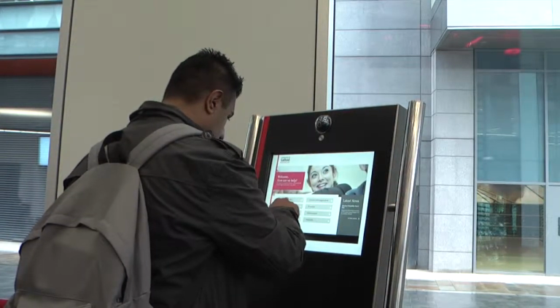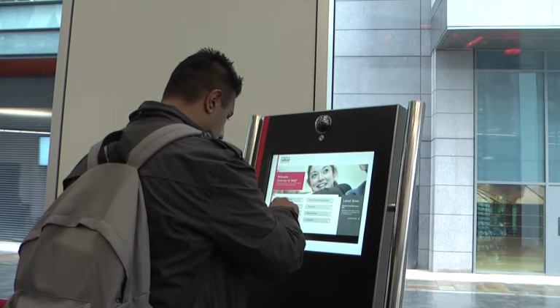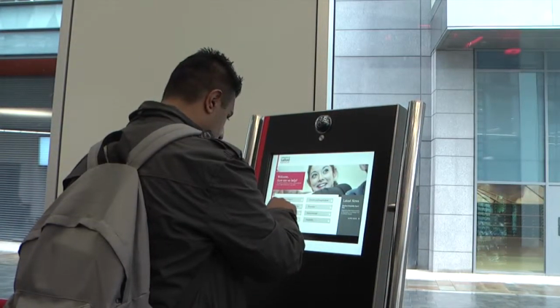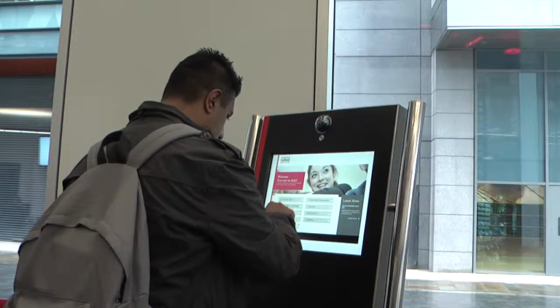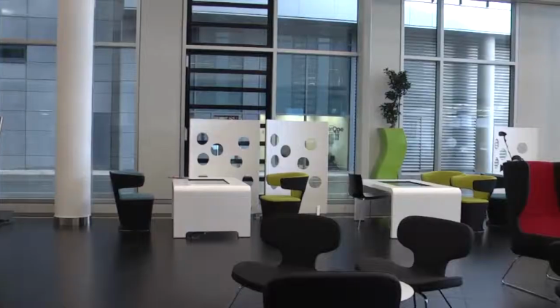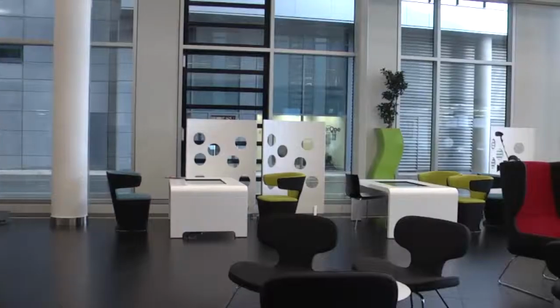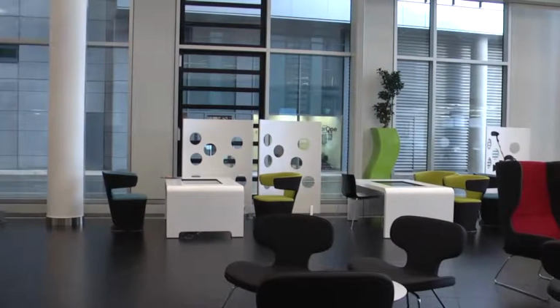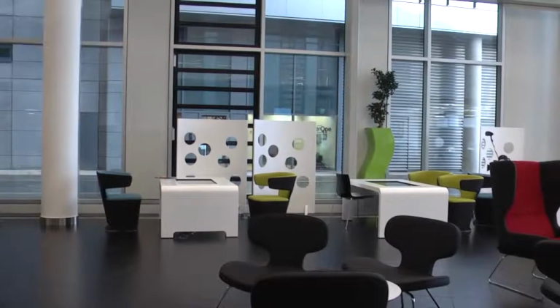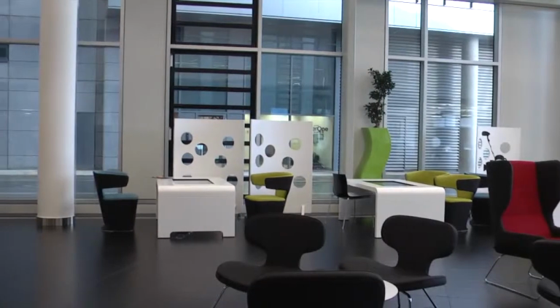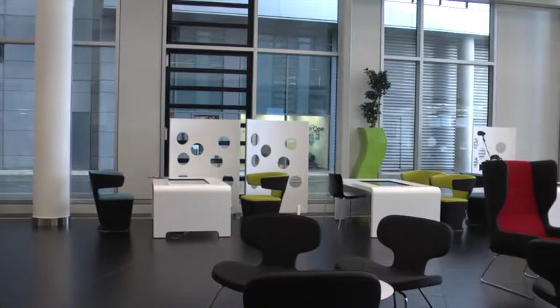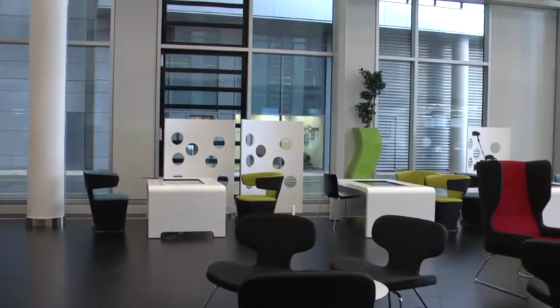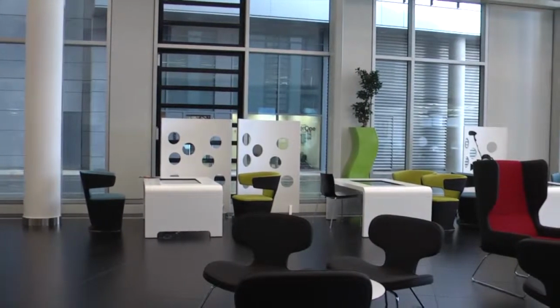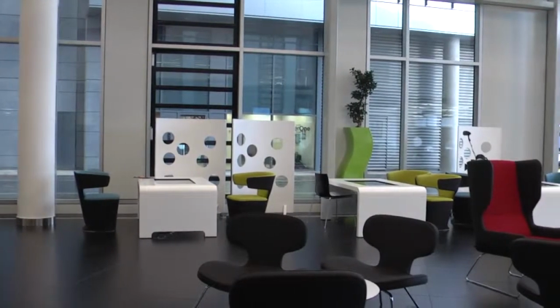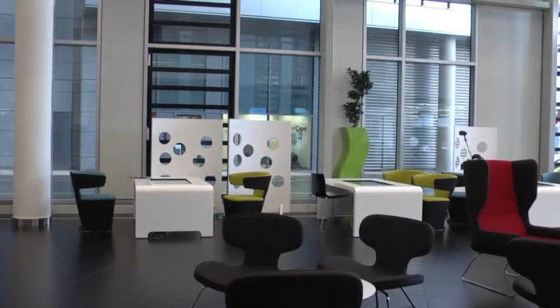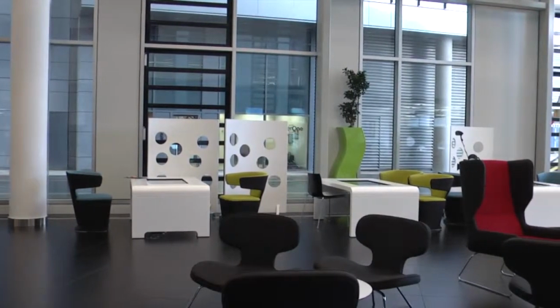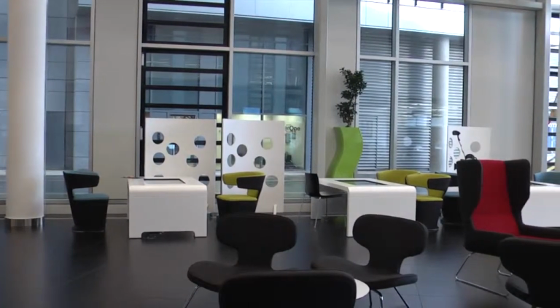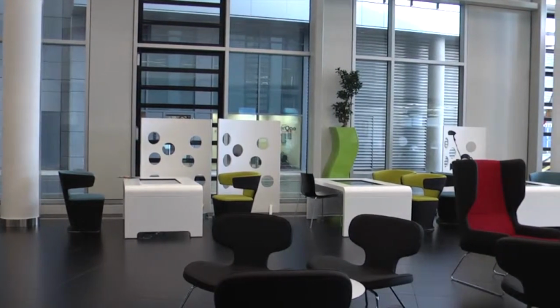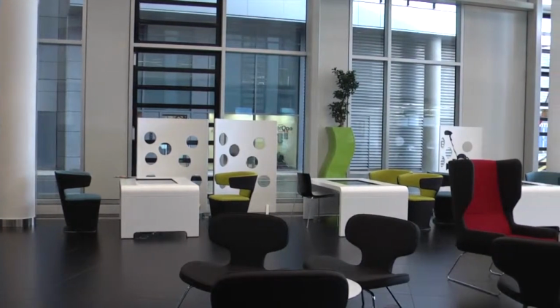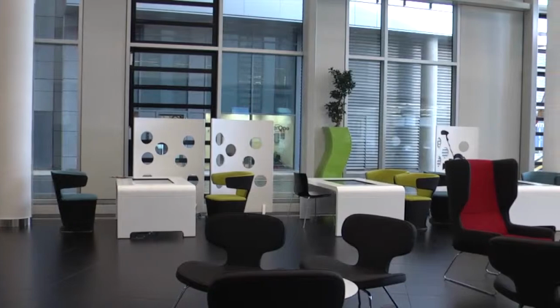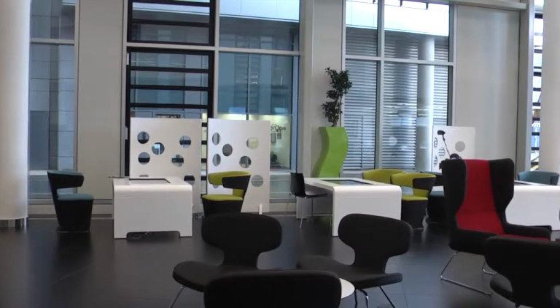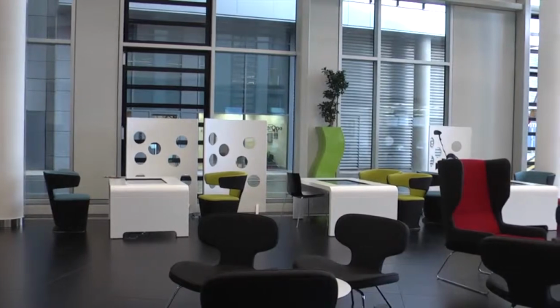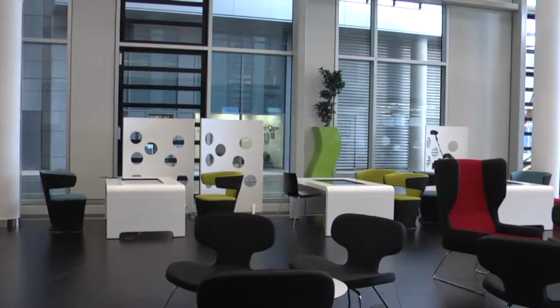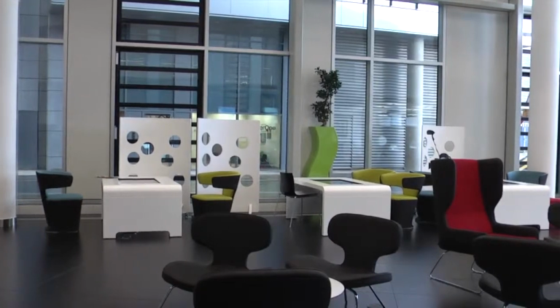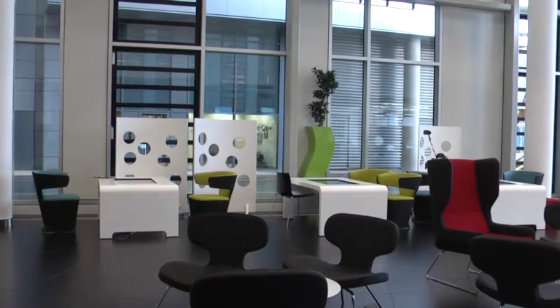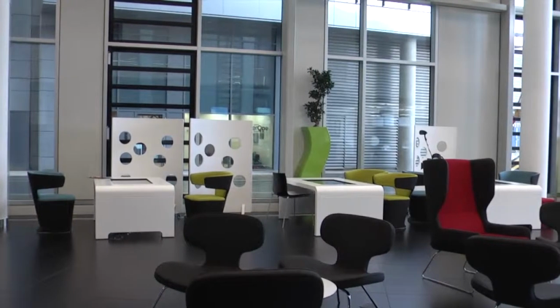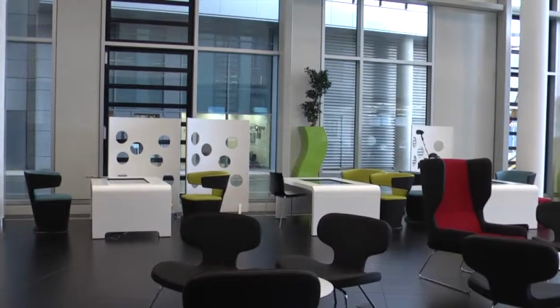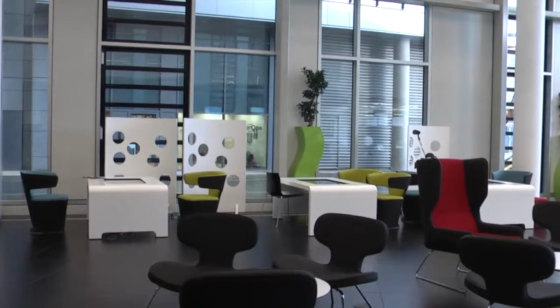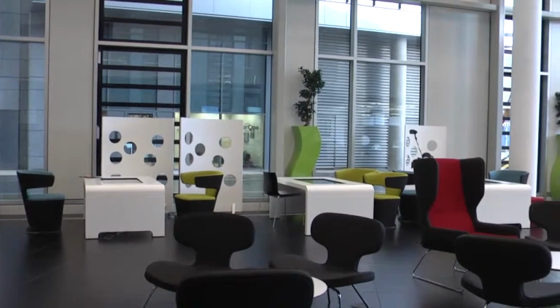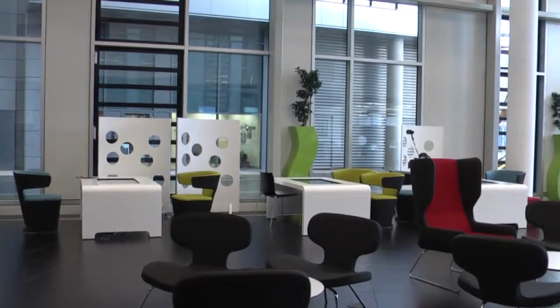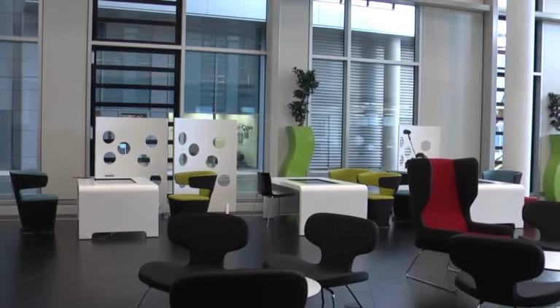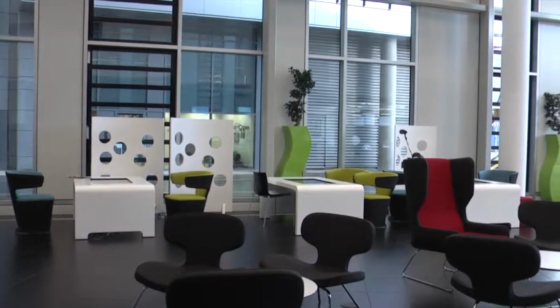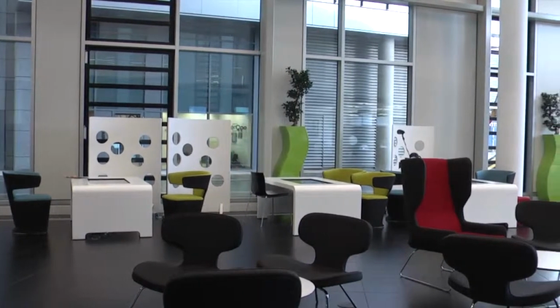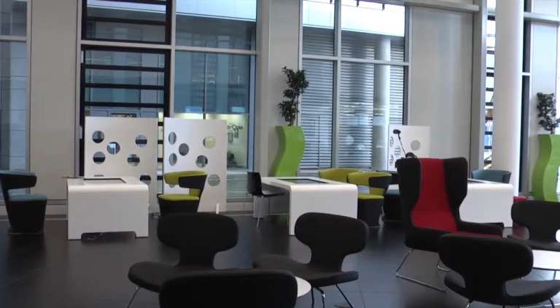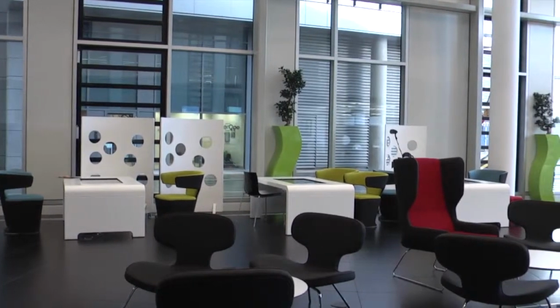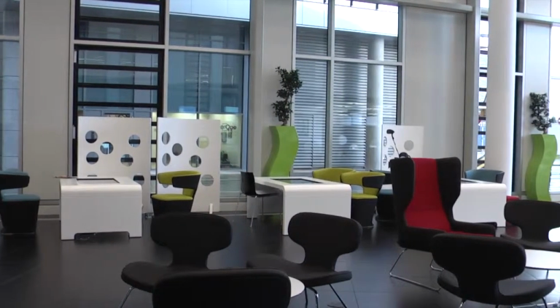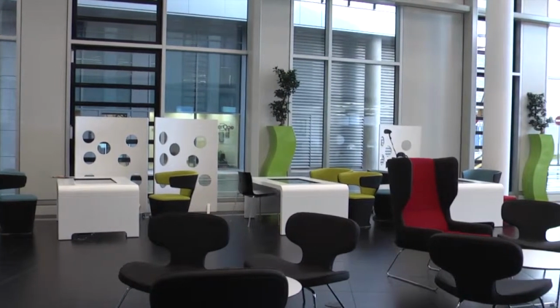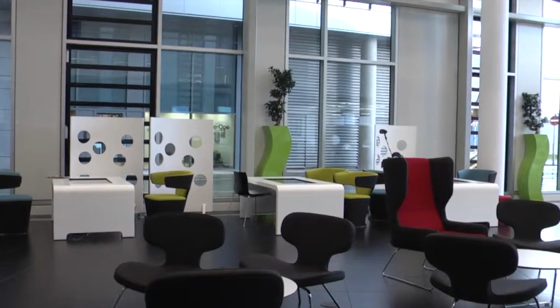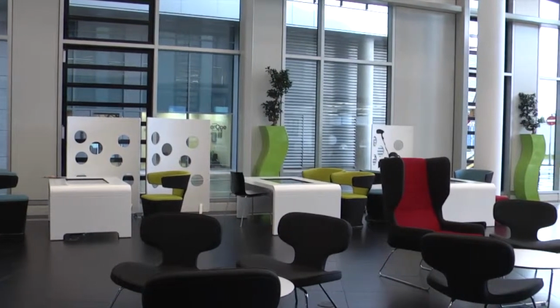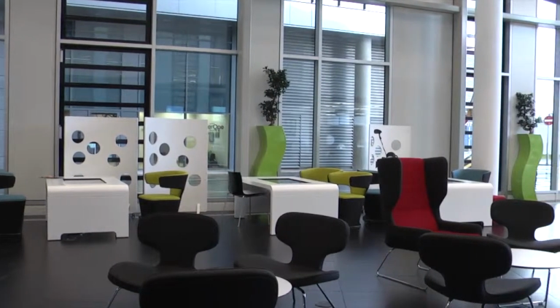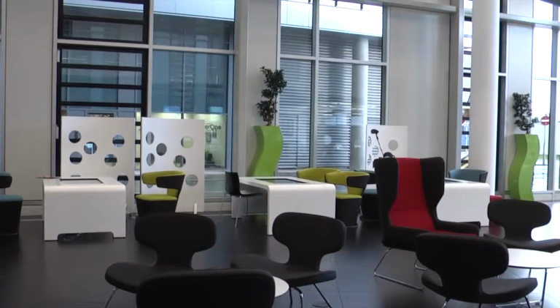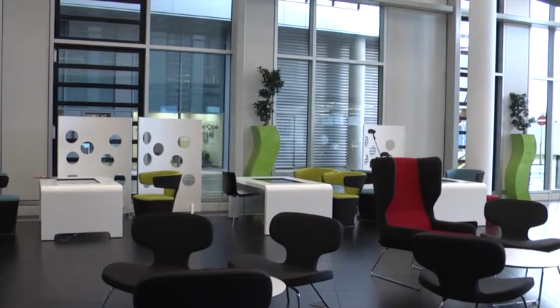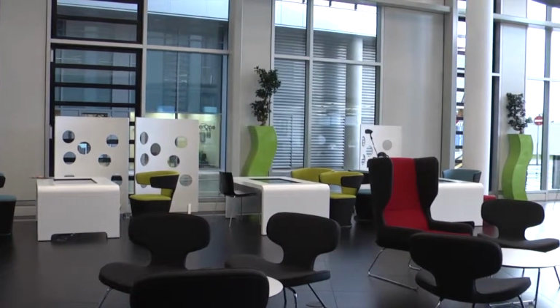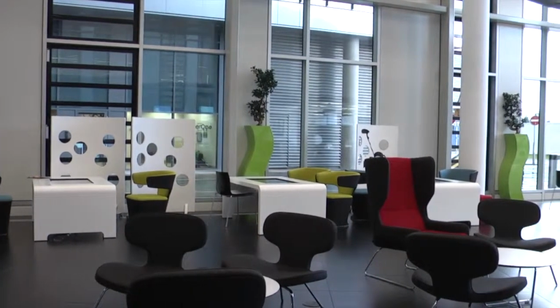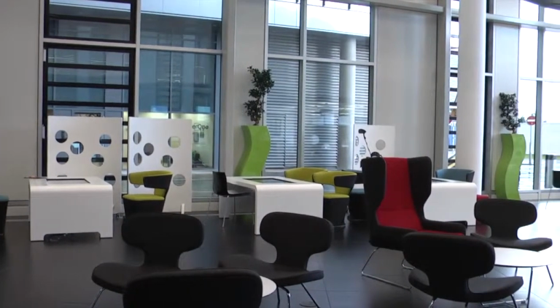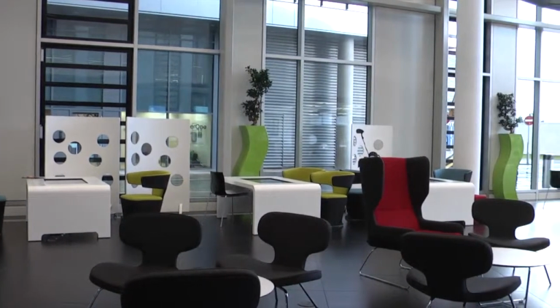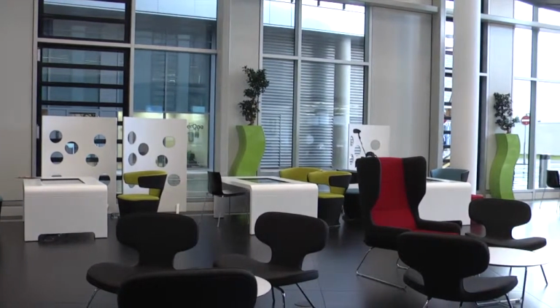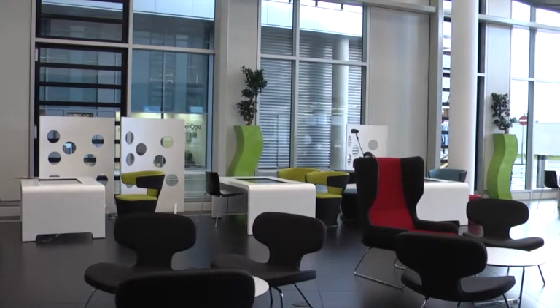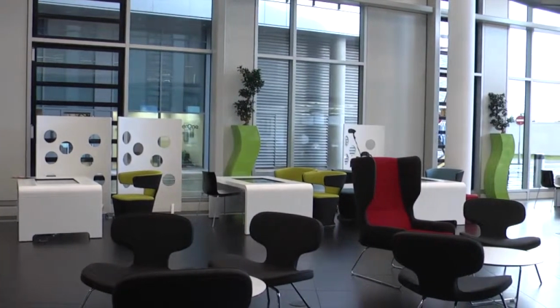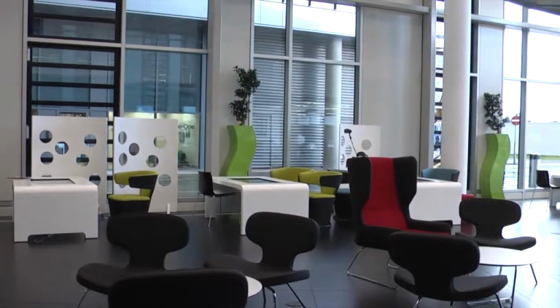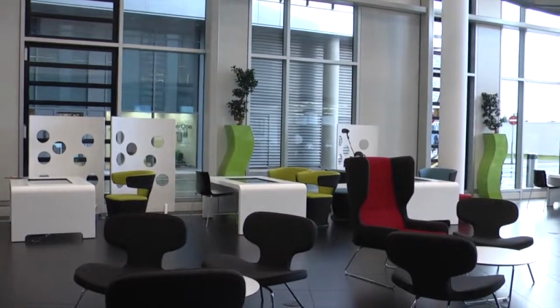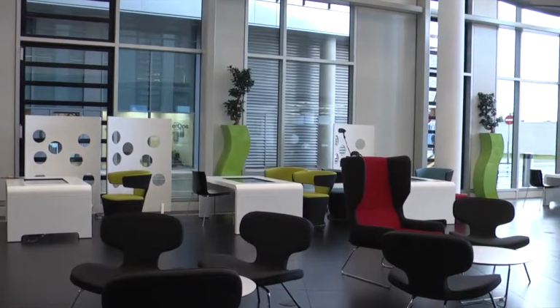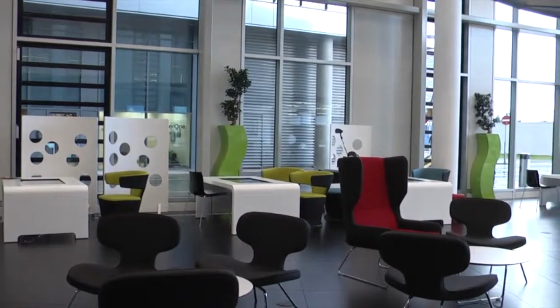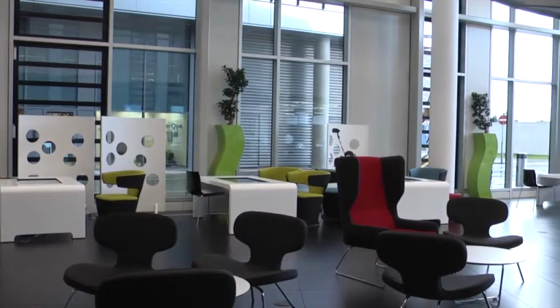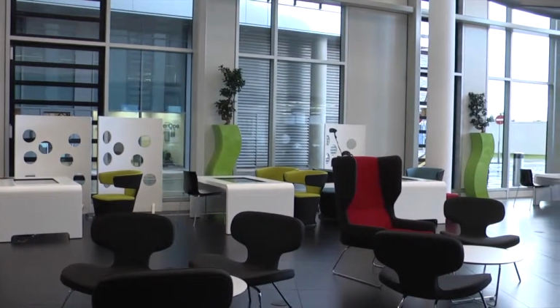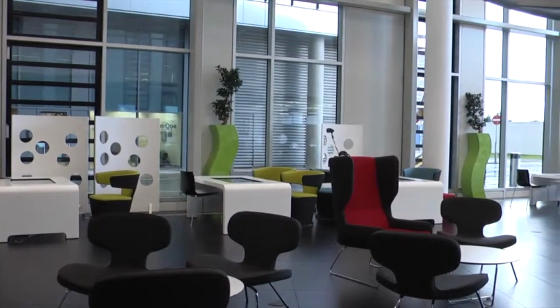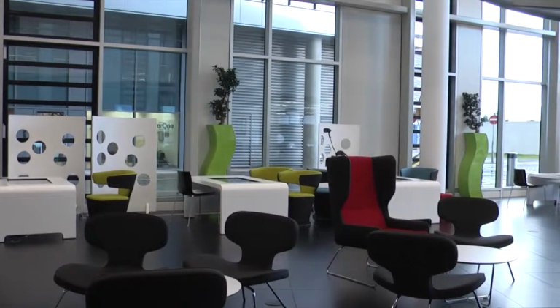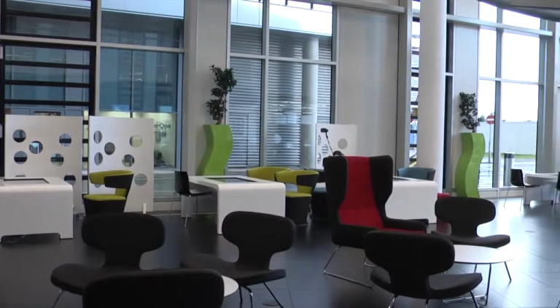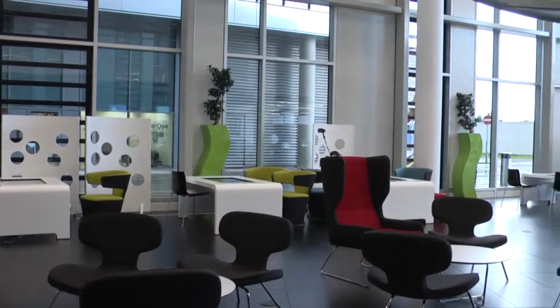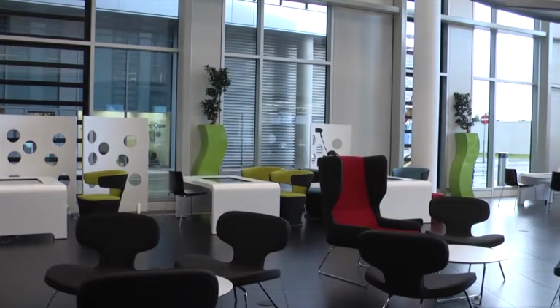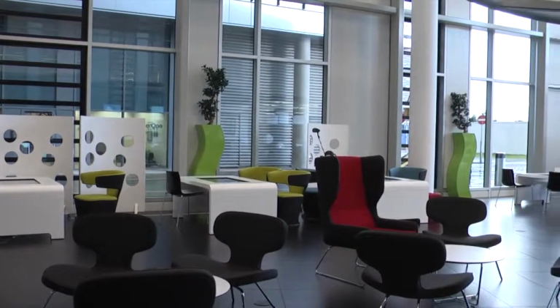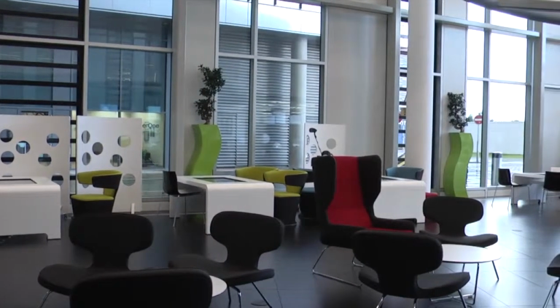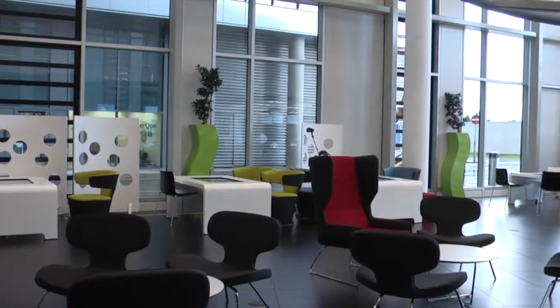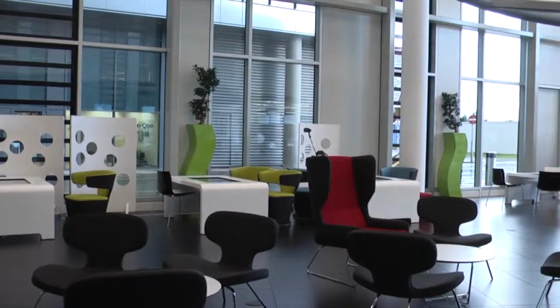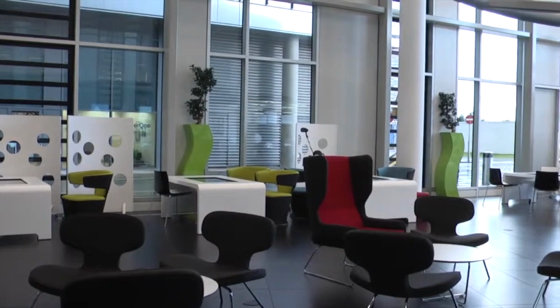The Egg is an innovative and creative space located on the ground floor. This area pushes the boundaries of digital art and new media.